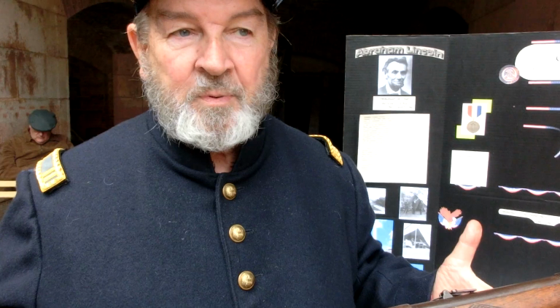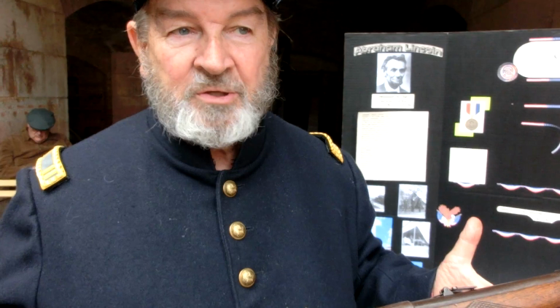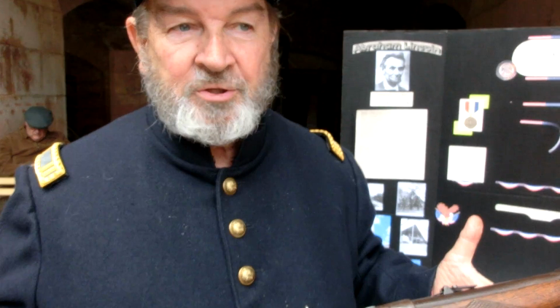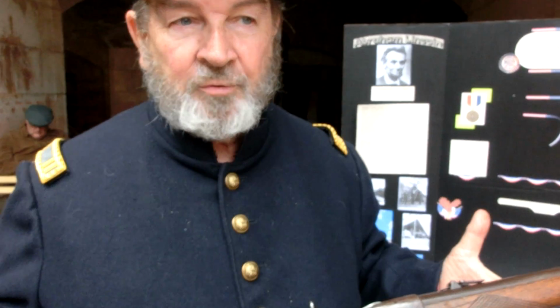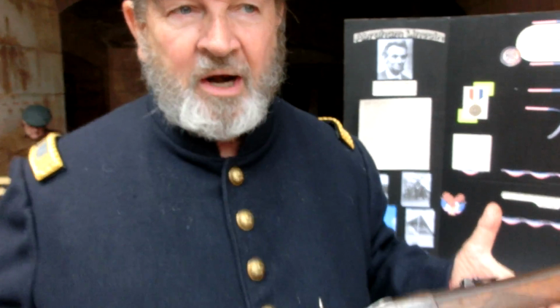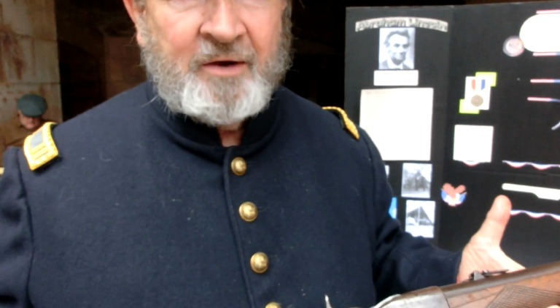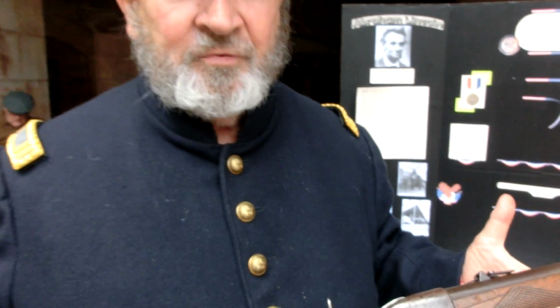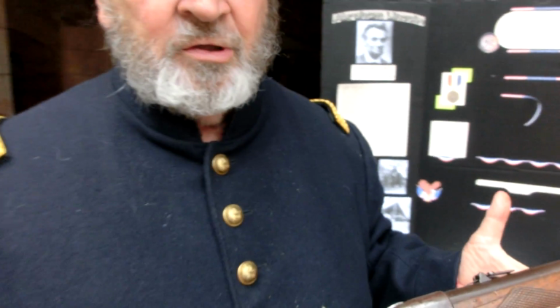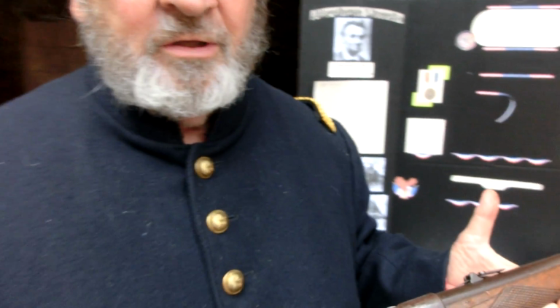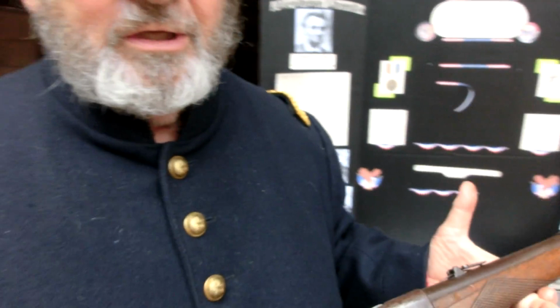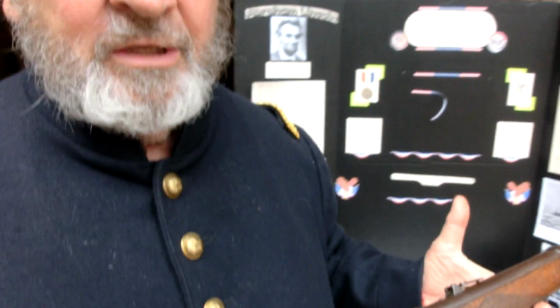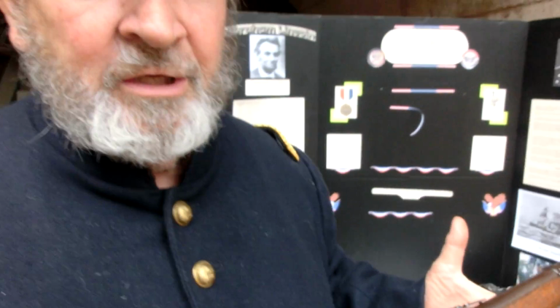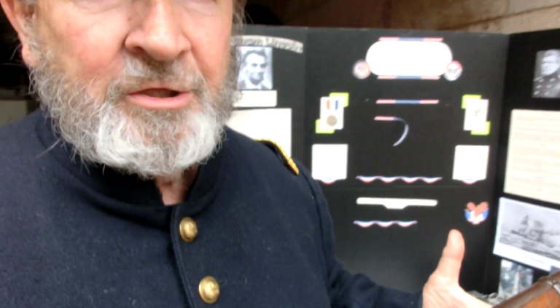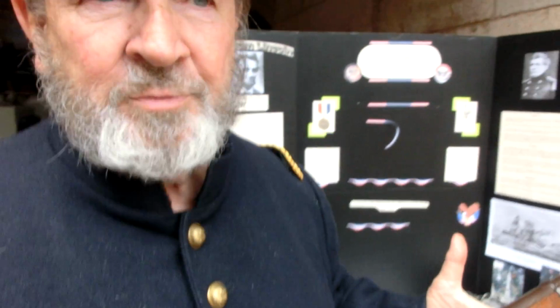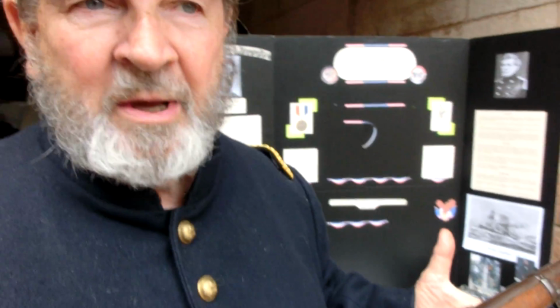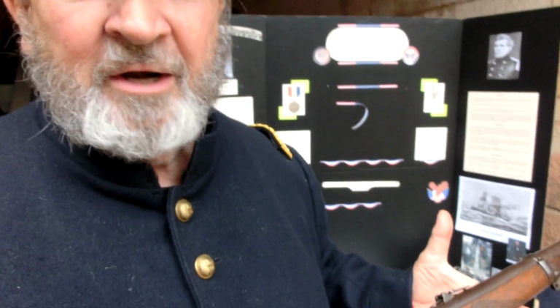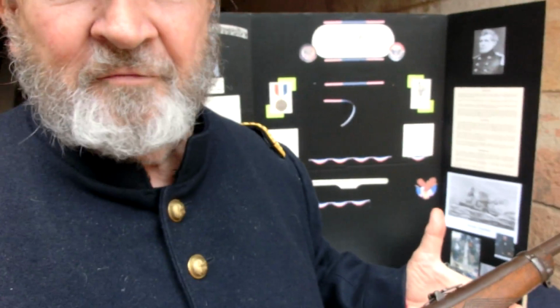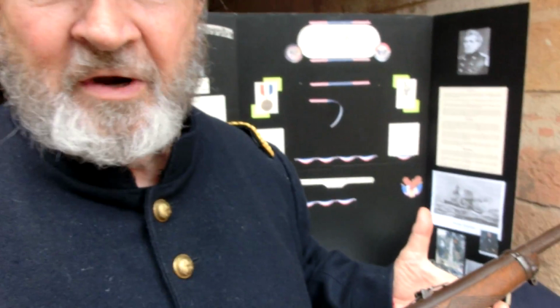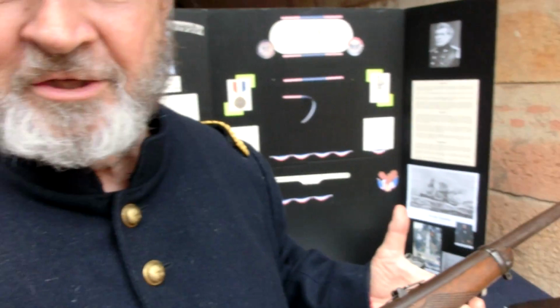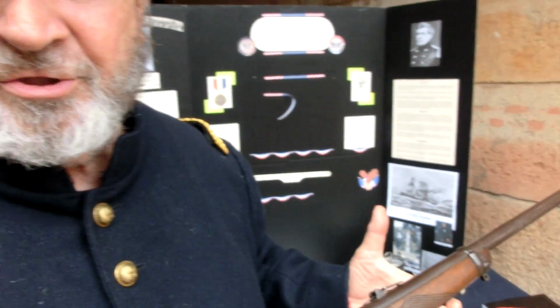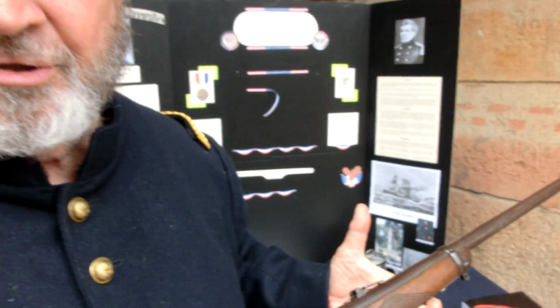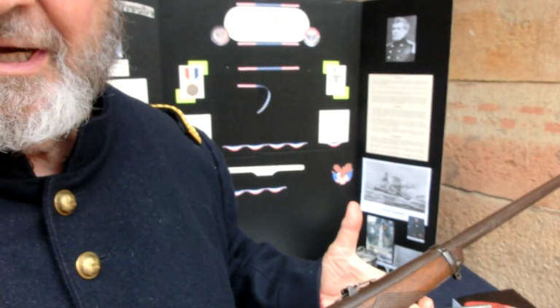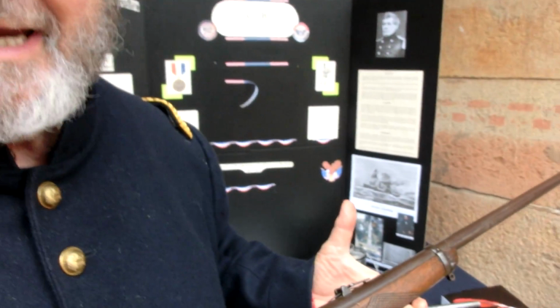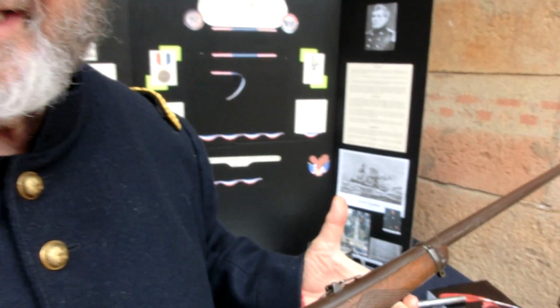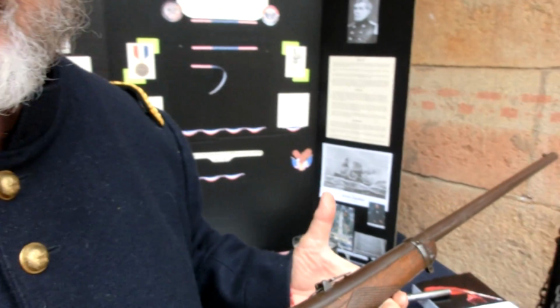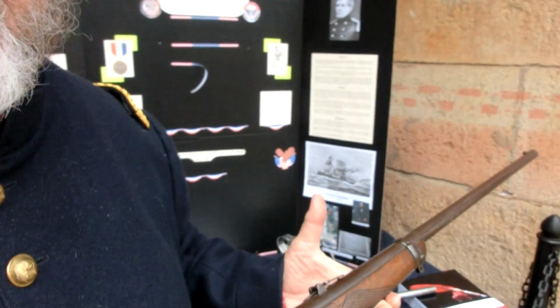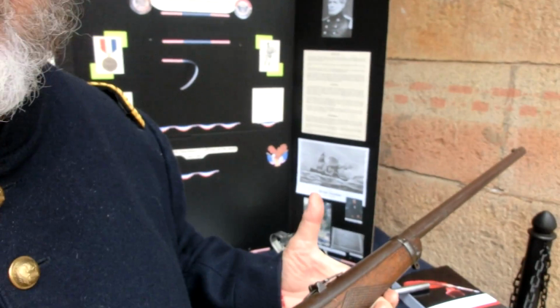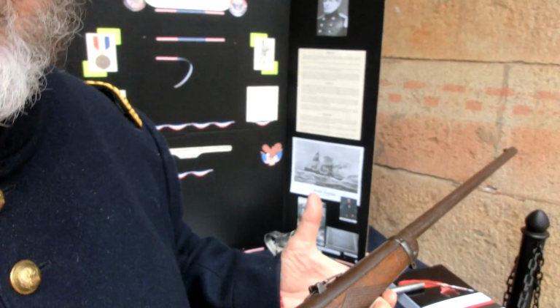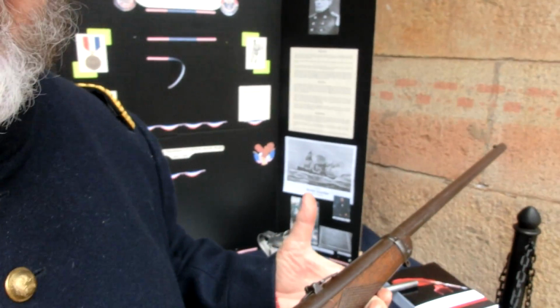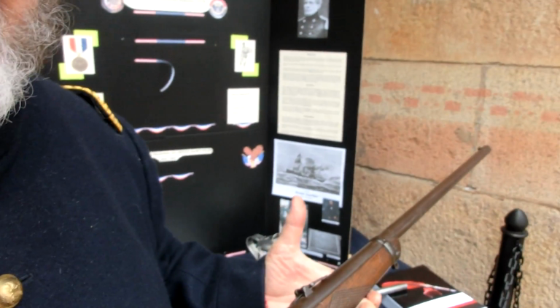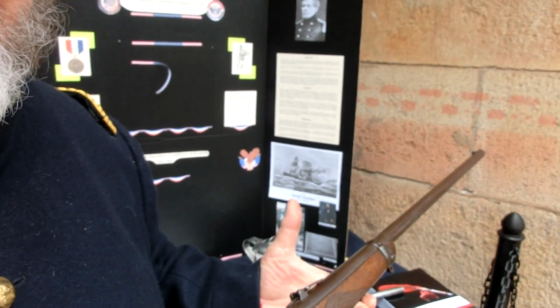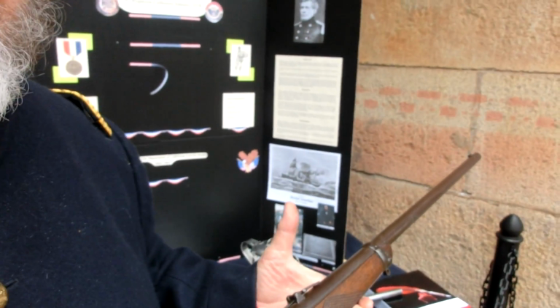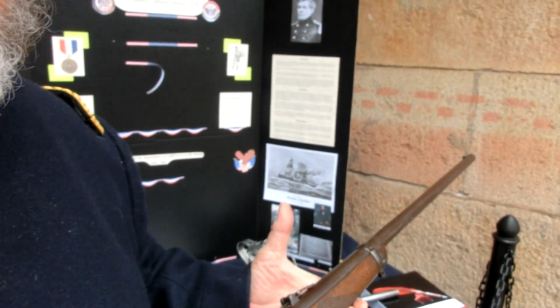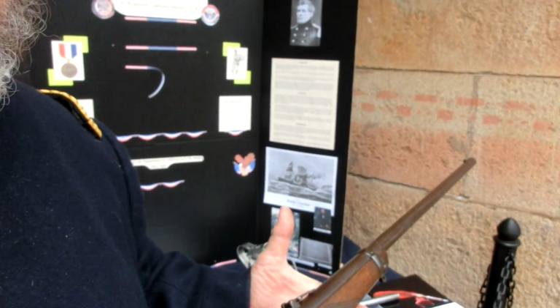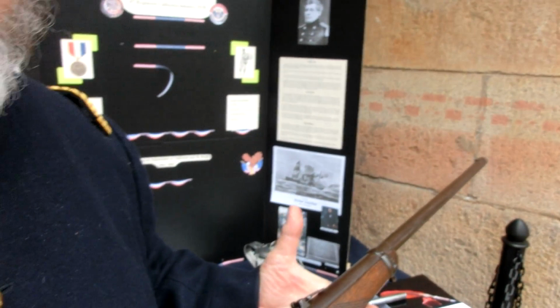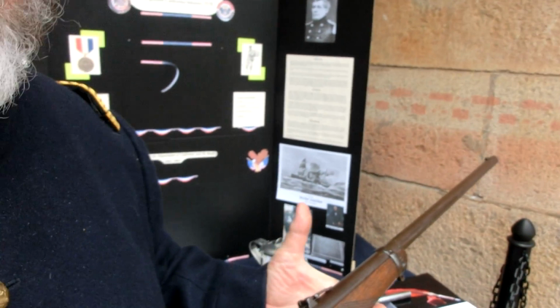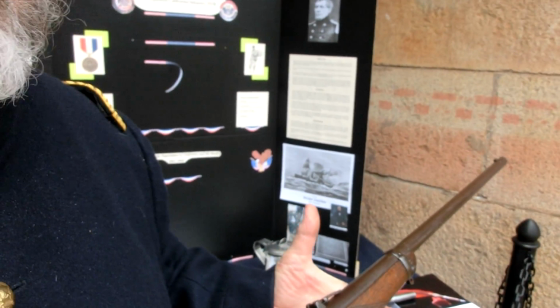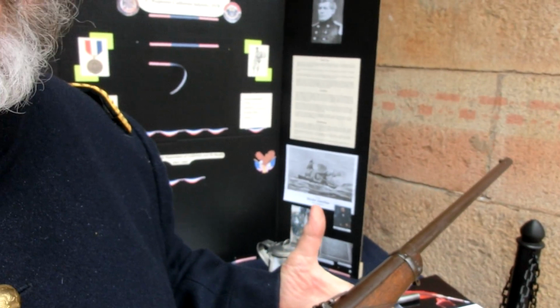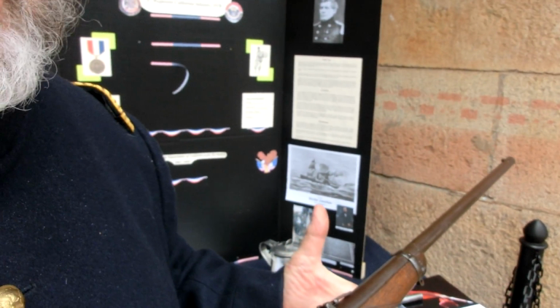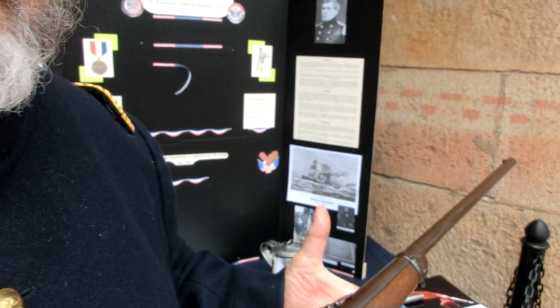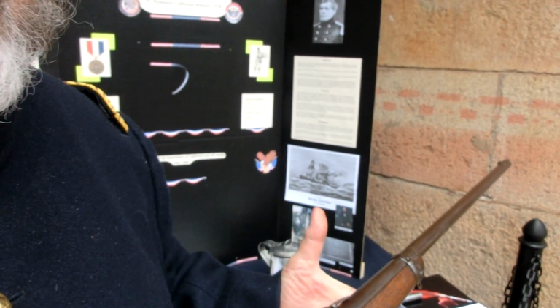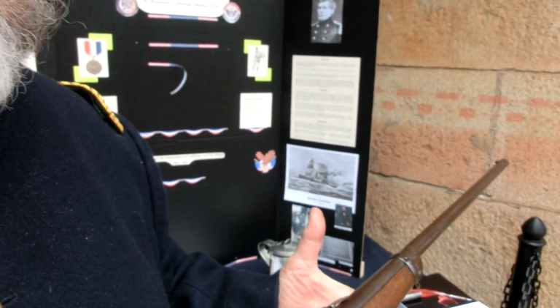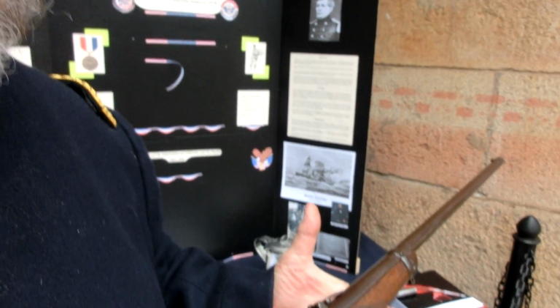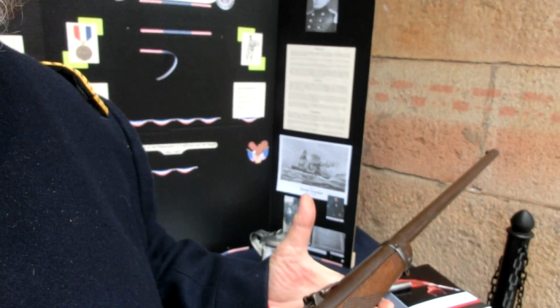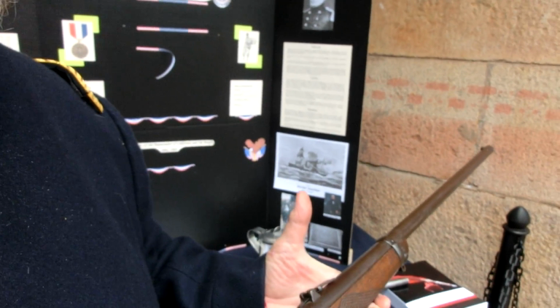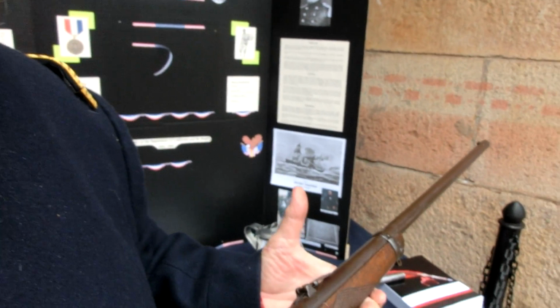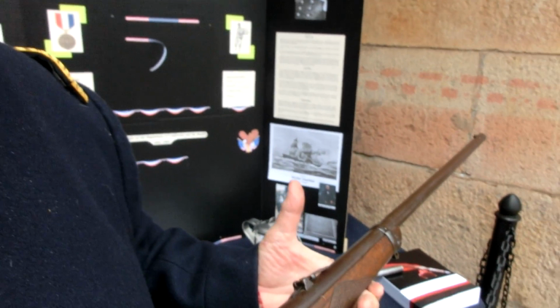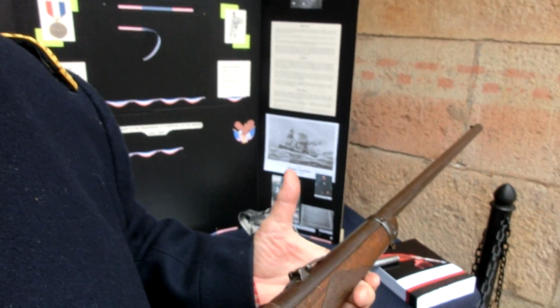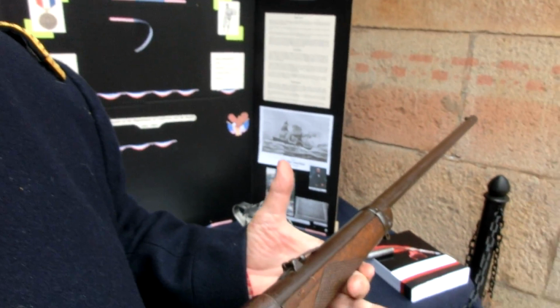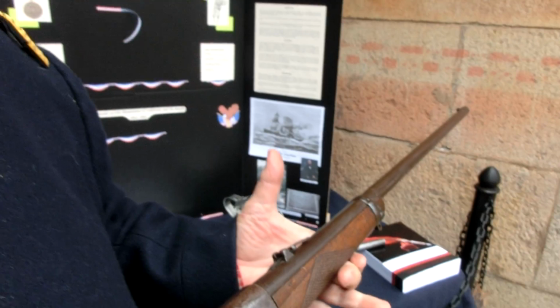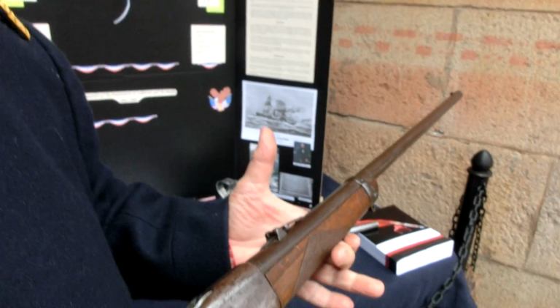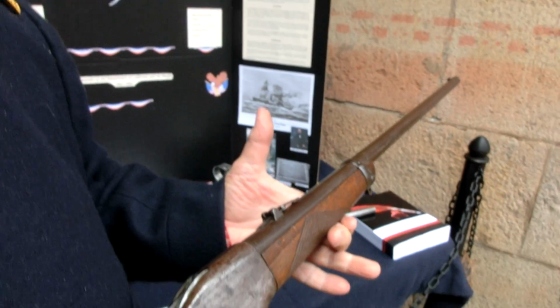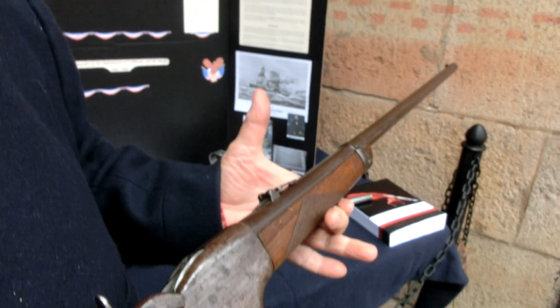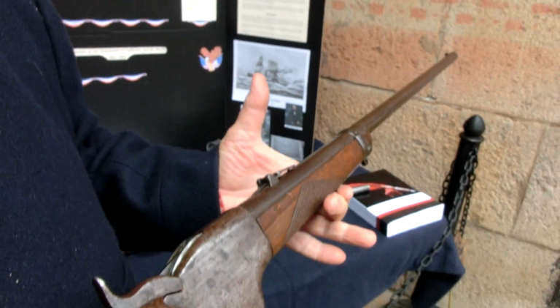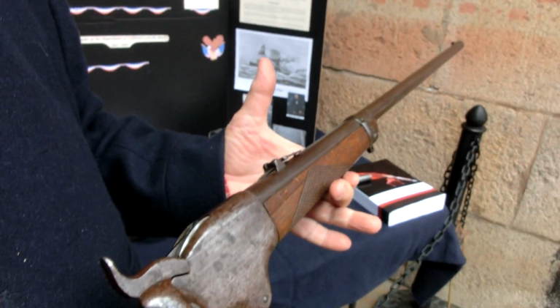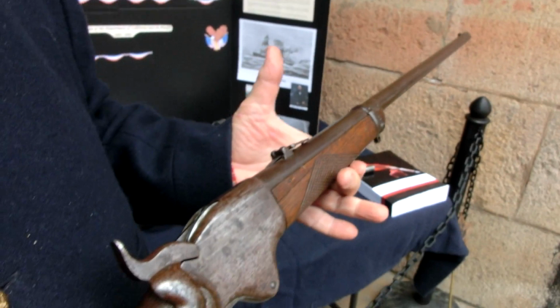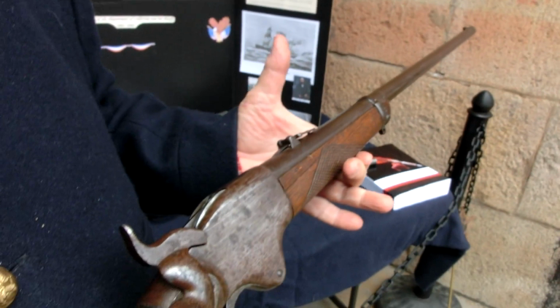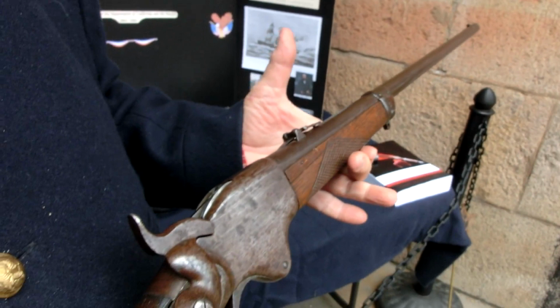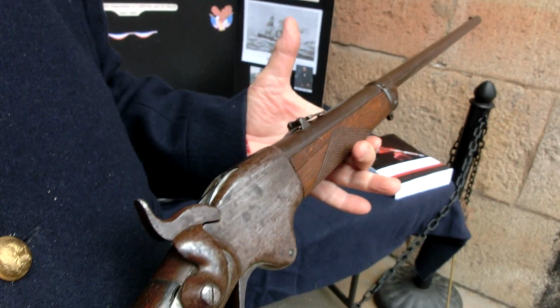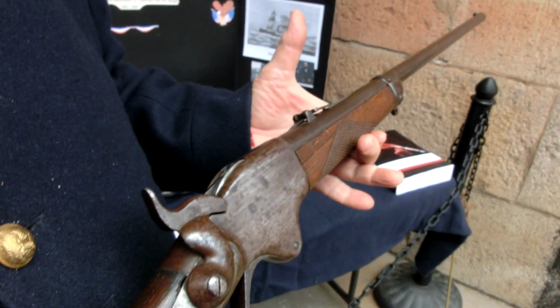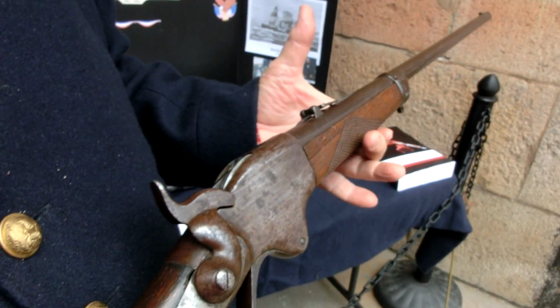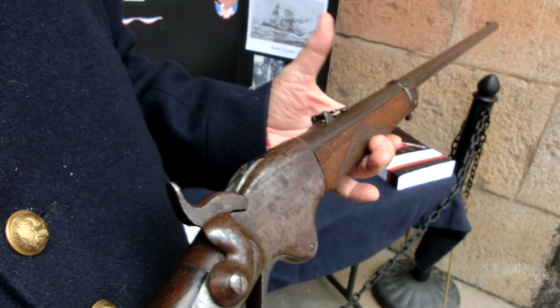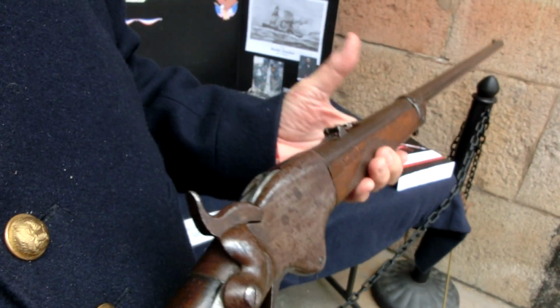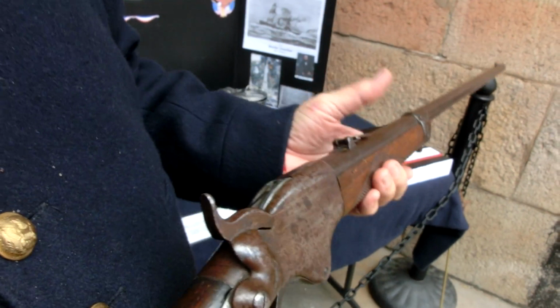This rifle is manufactured in 1860. It was originally tested by President Abraham Lincoln.